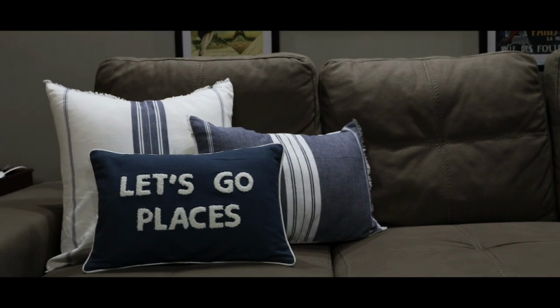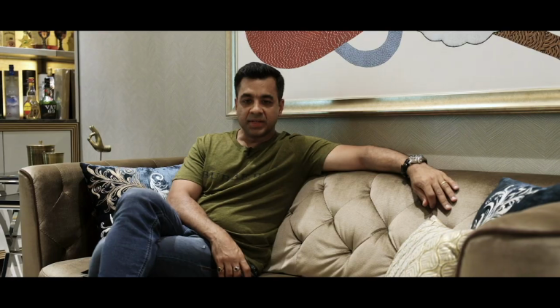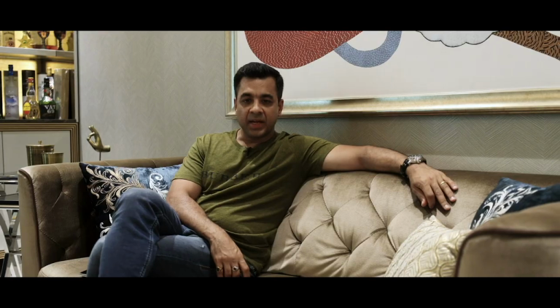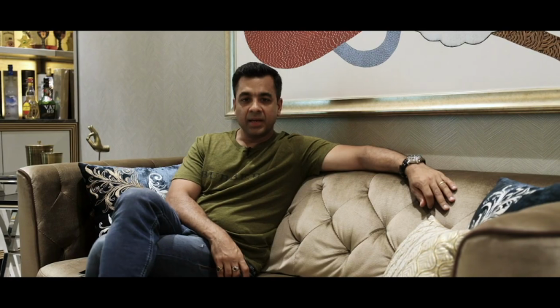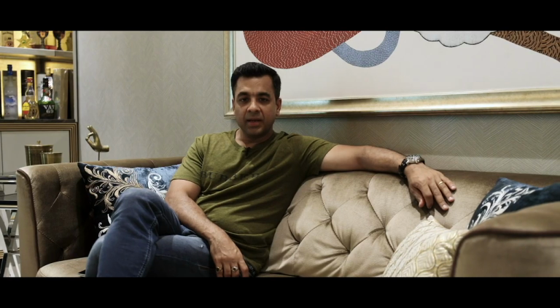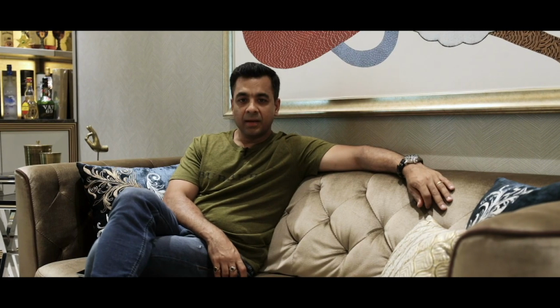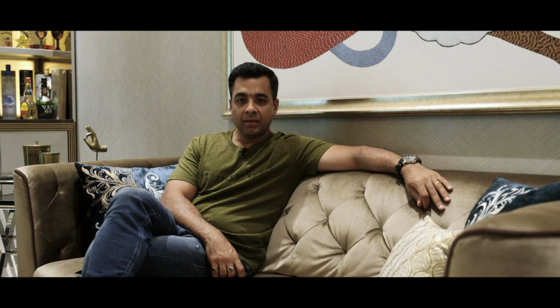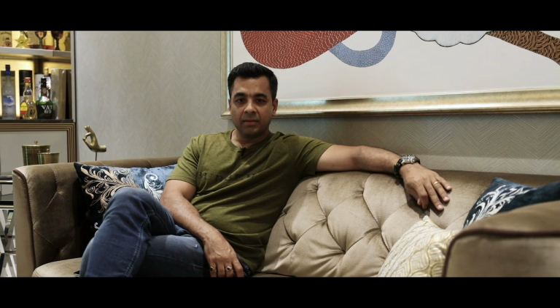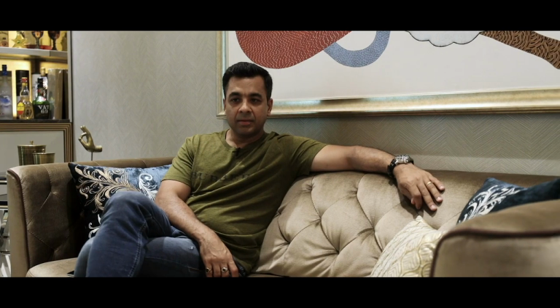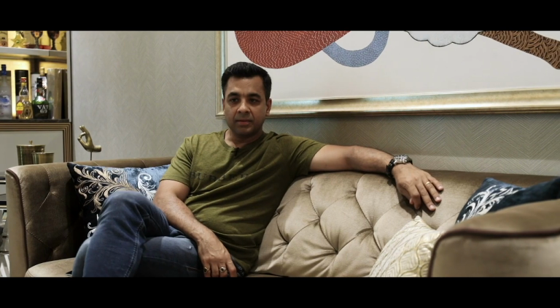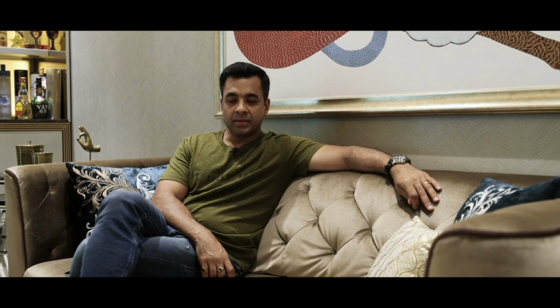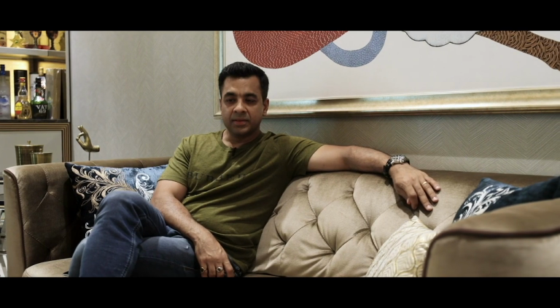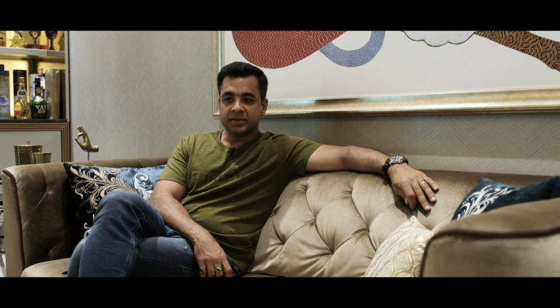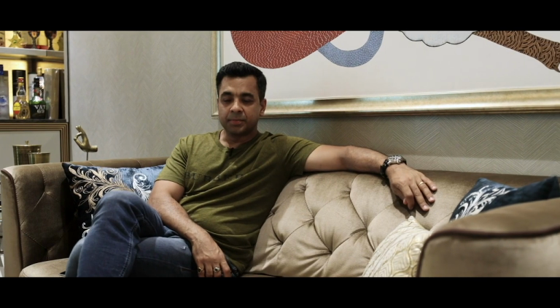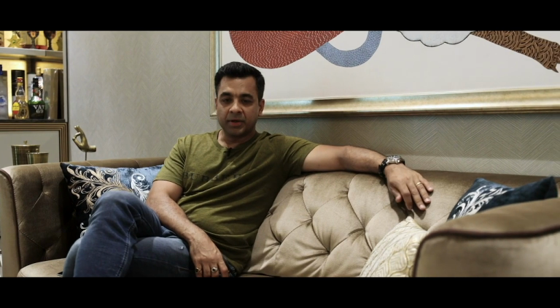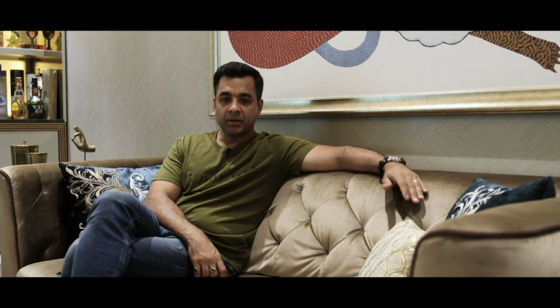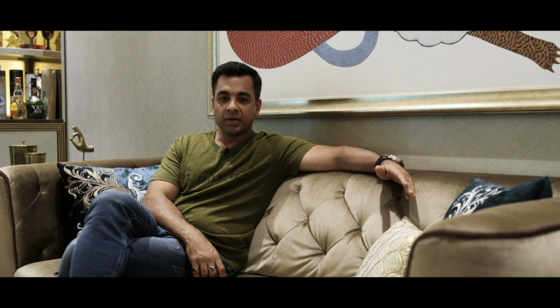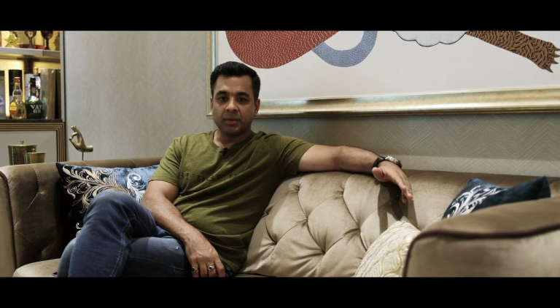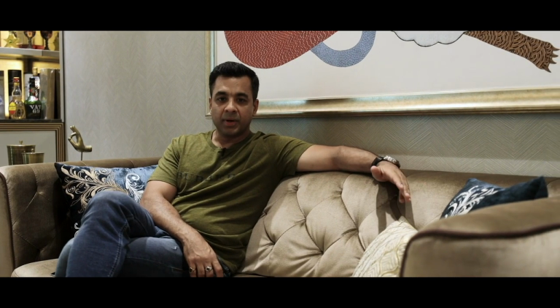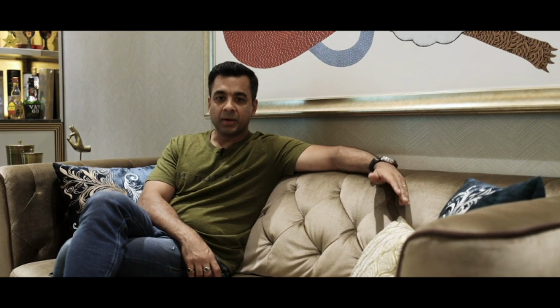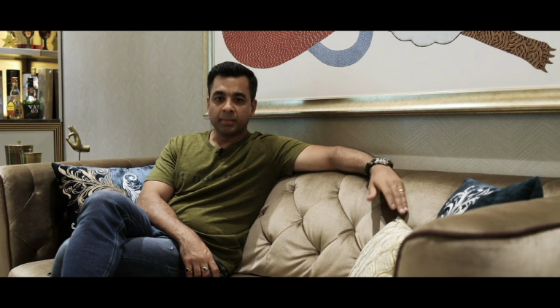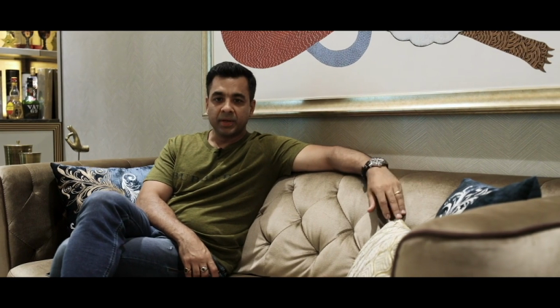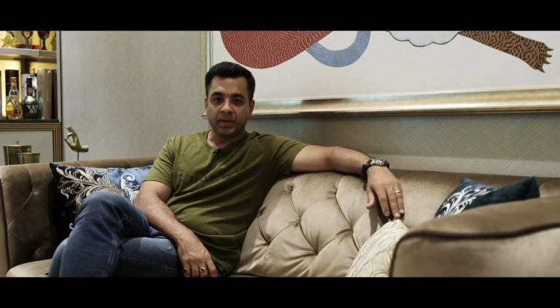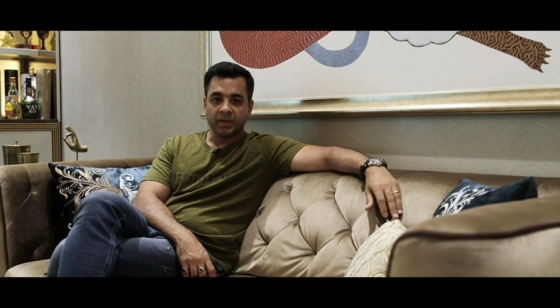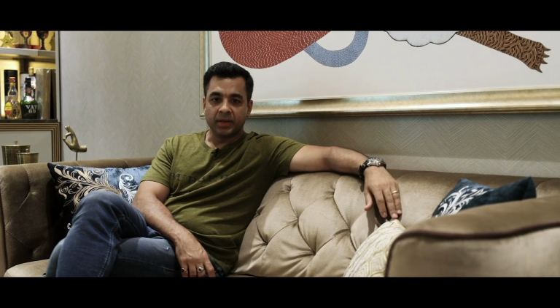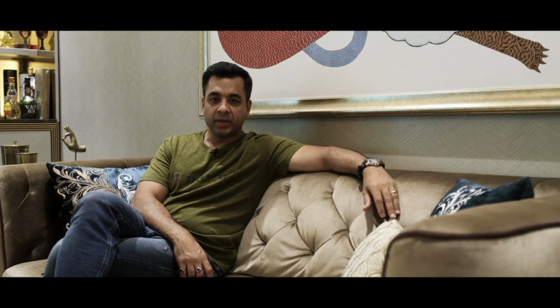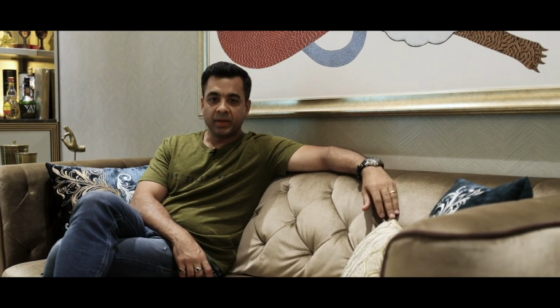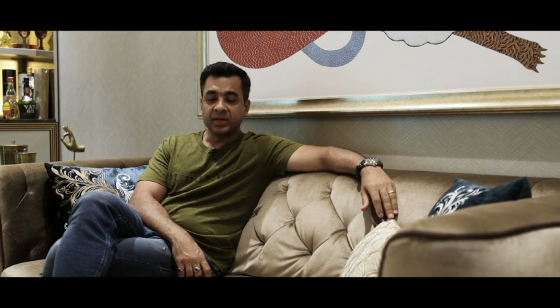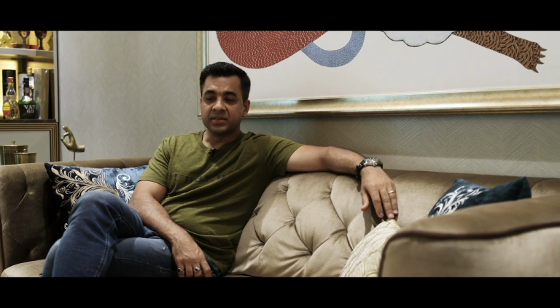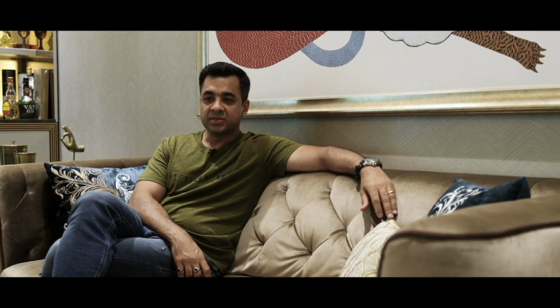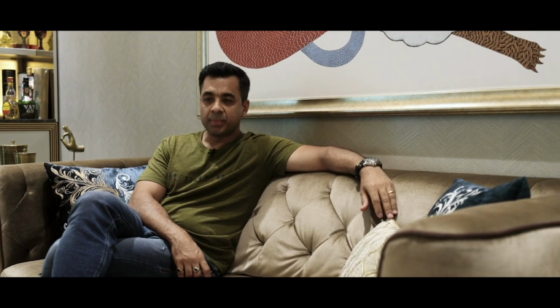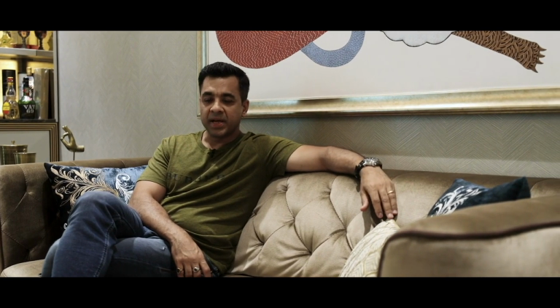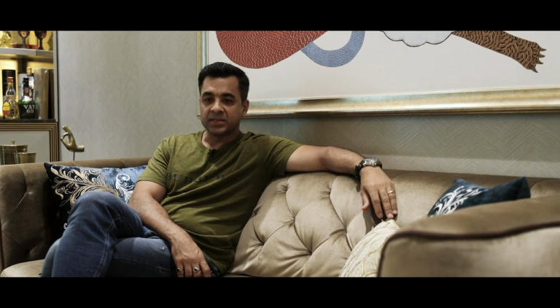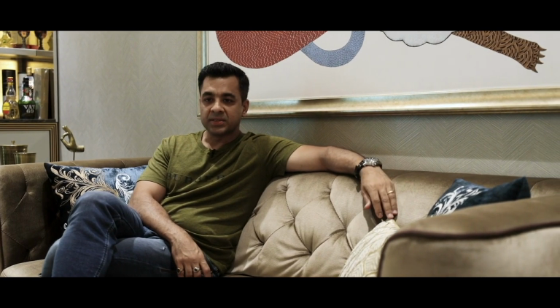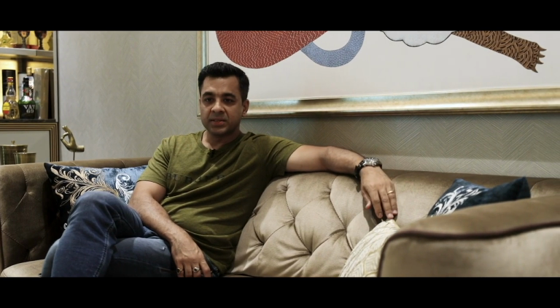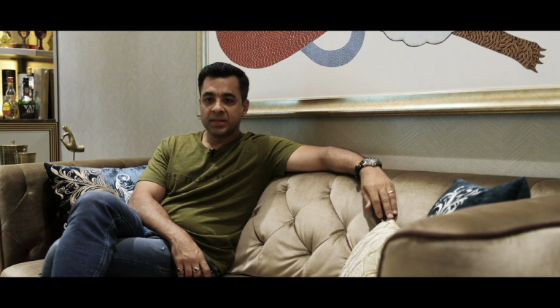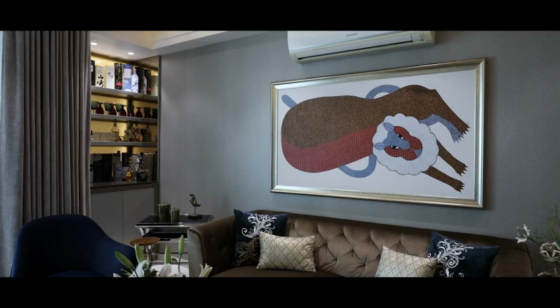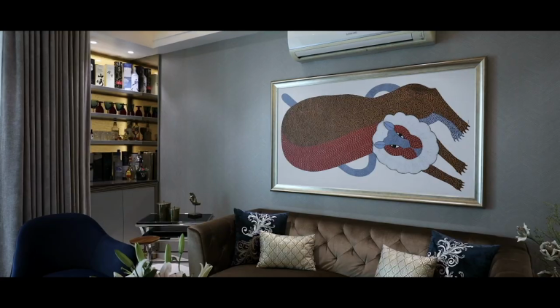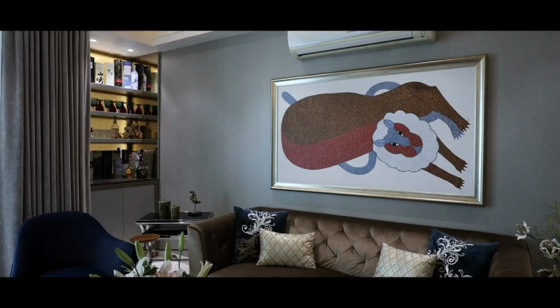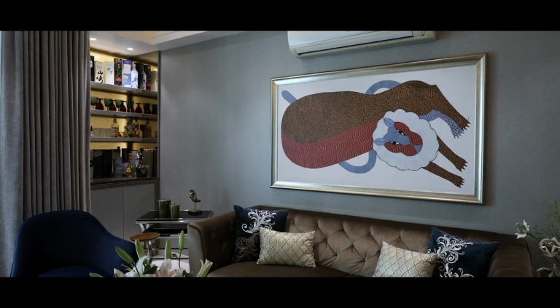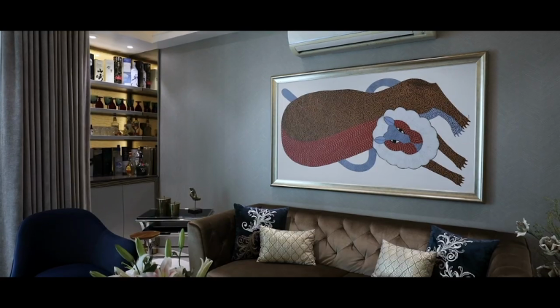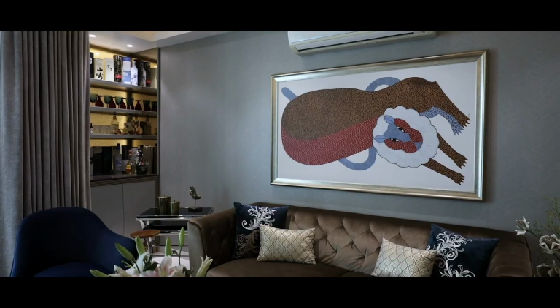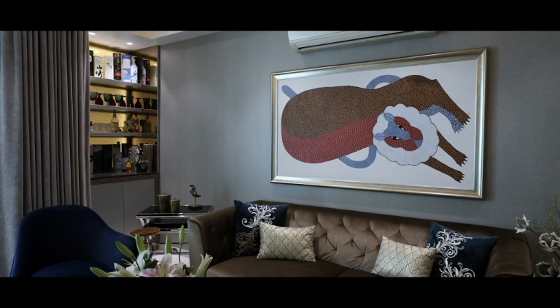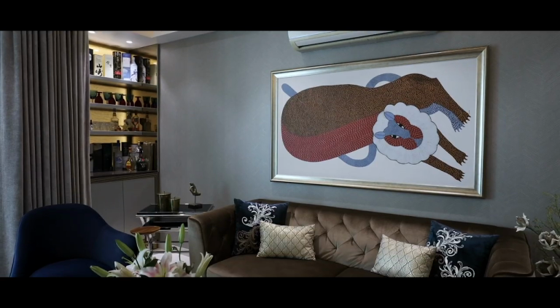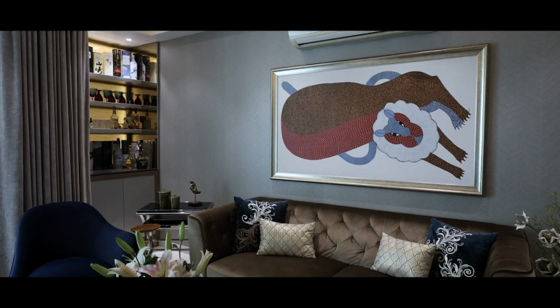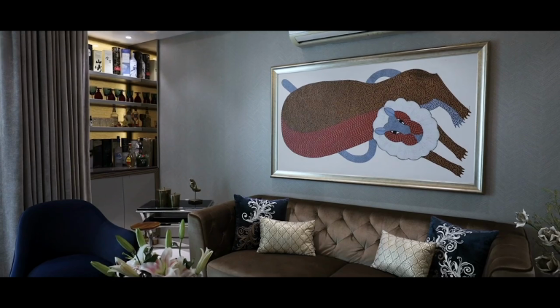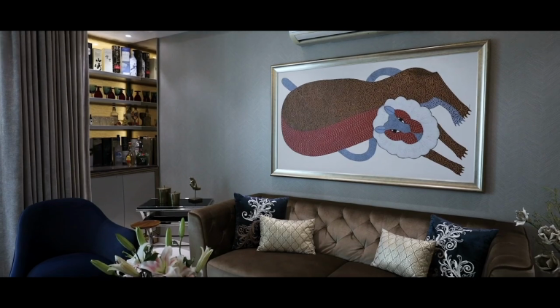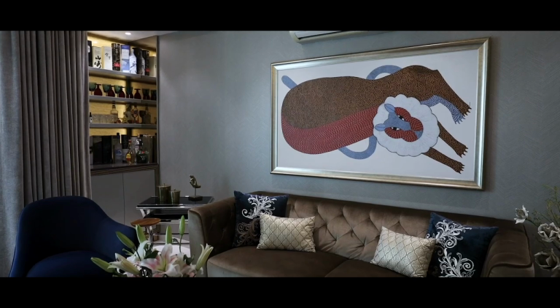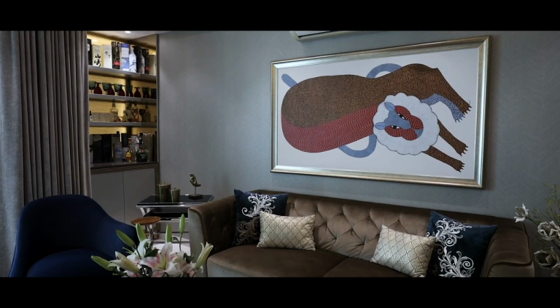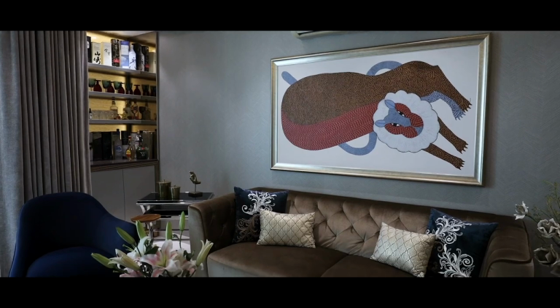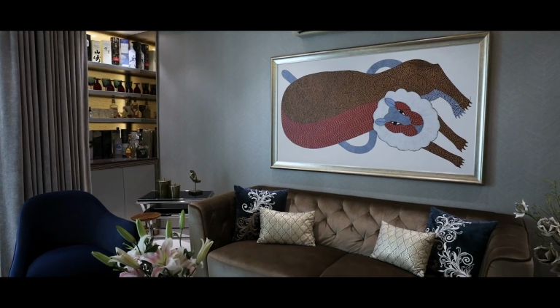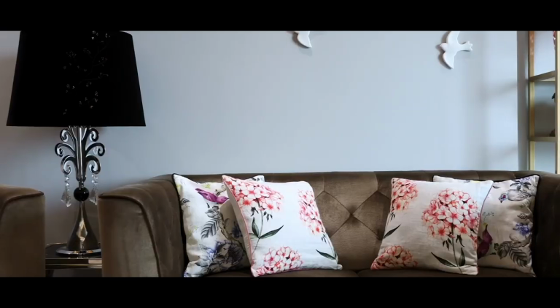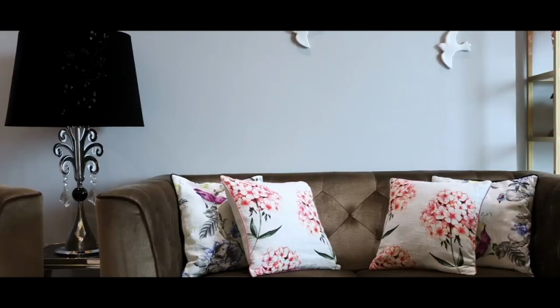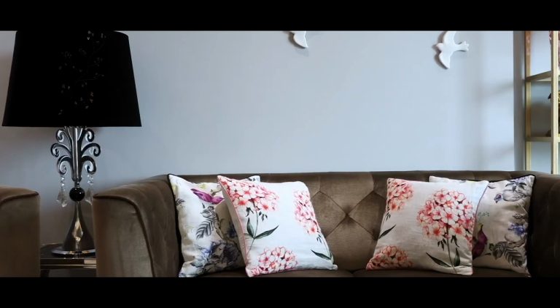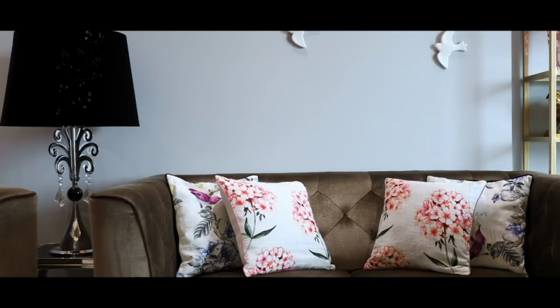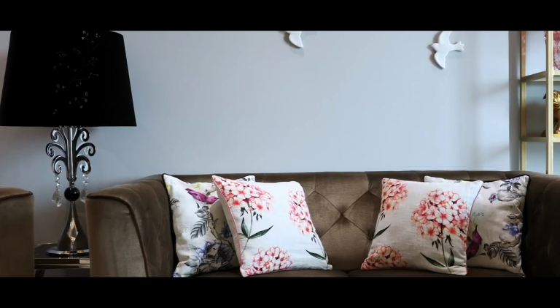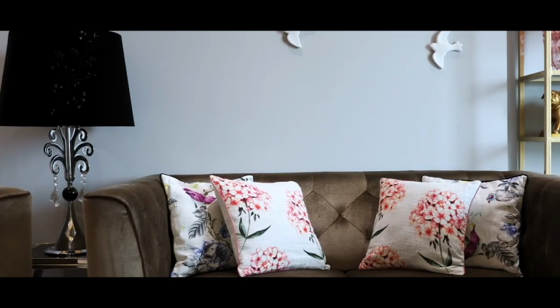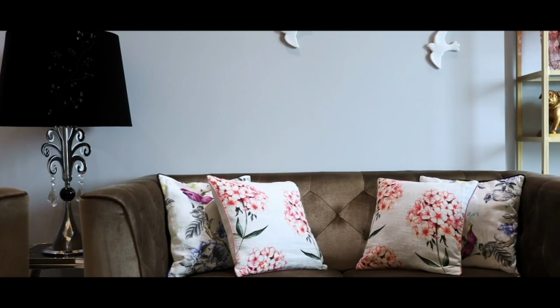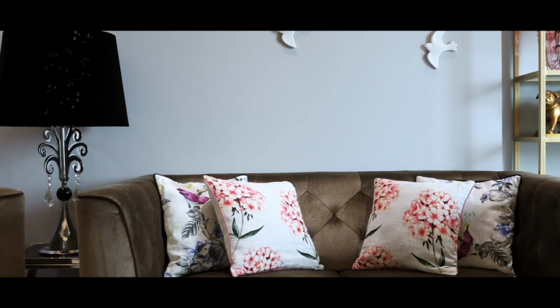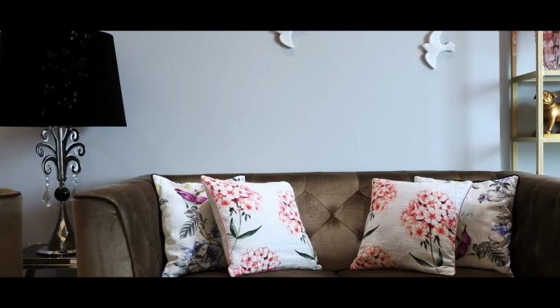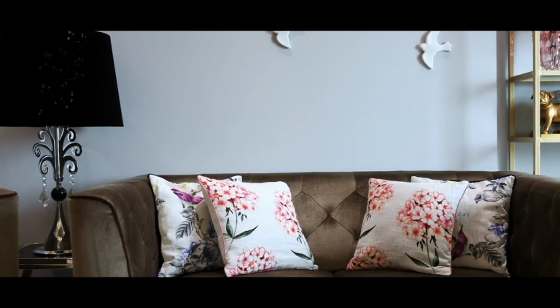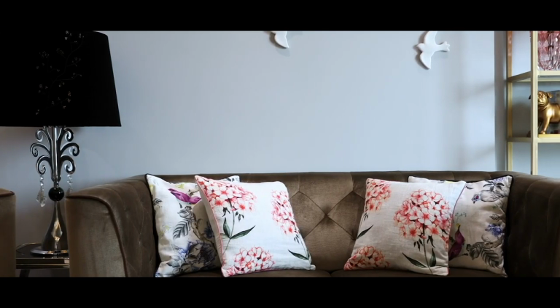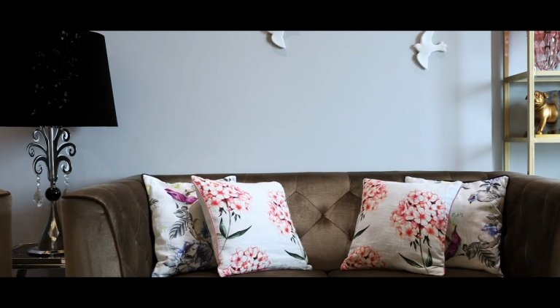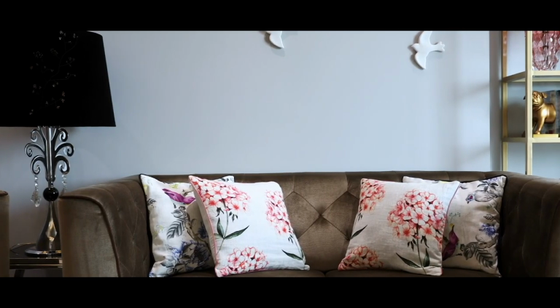Designing this particular apartment and each space, we want every room to be different and unique.